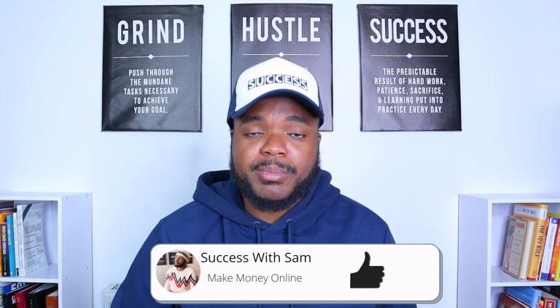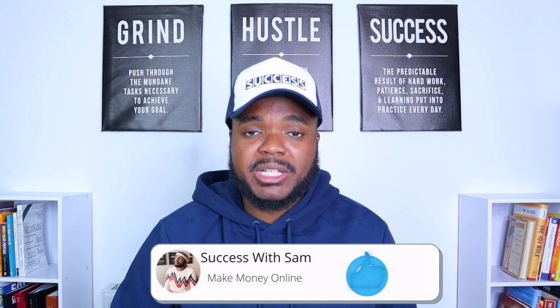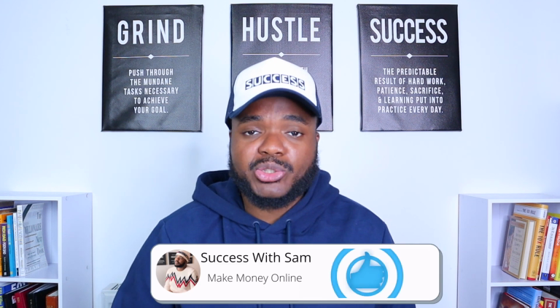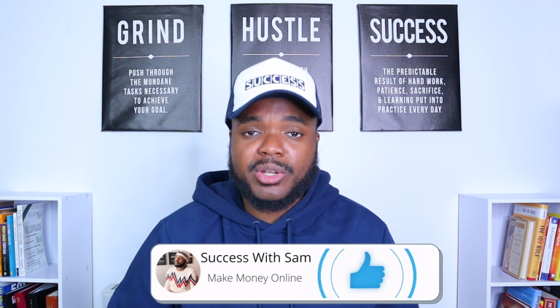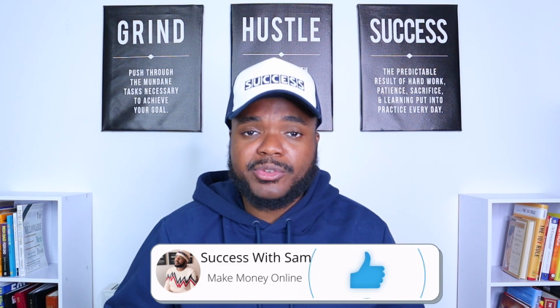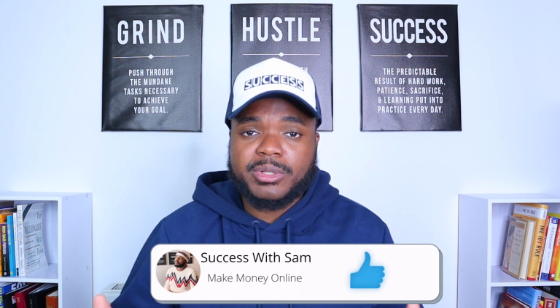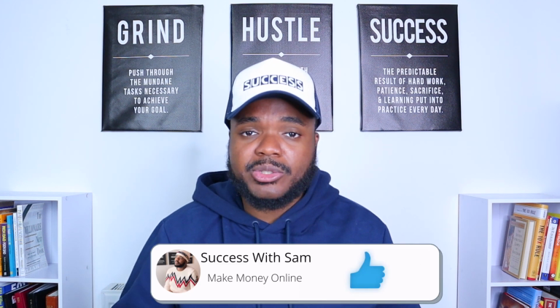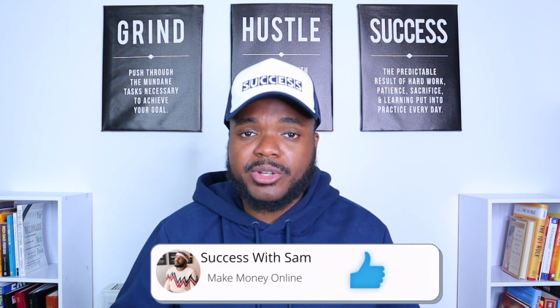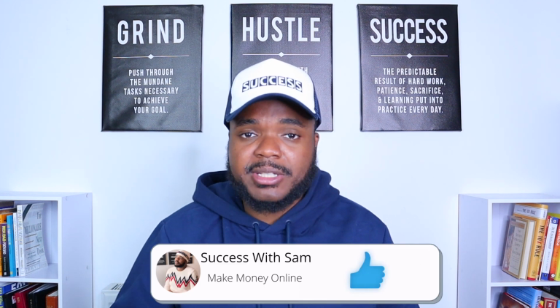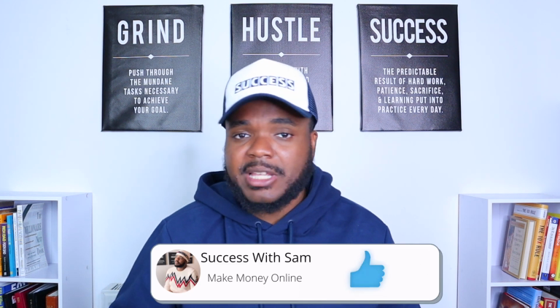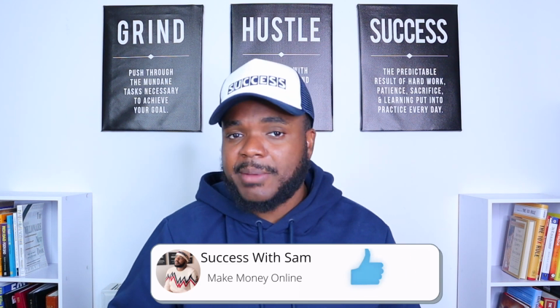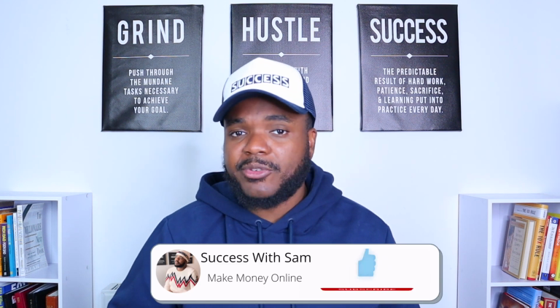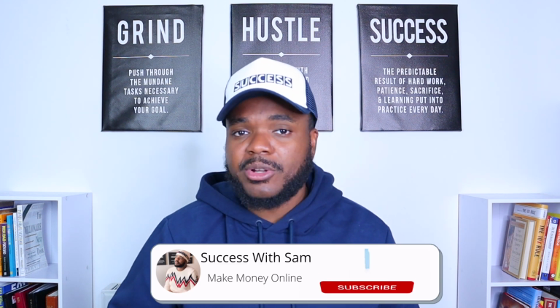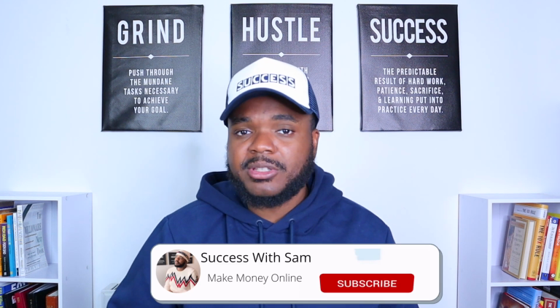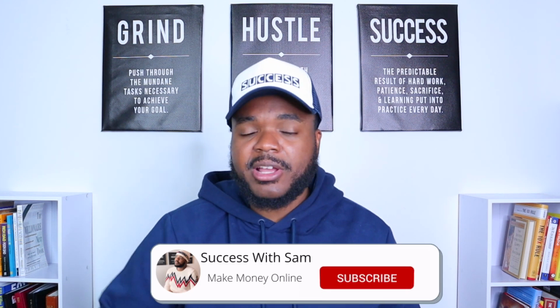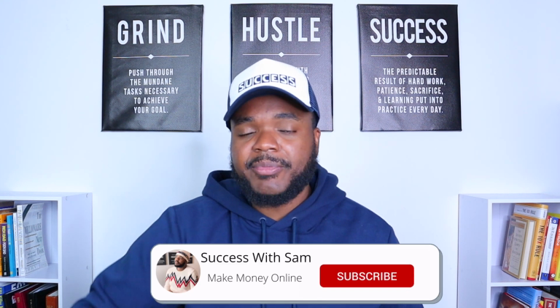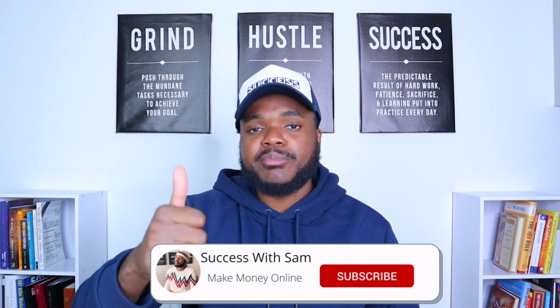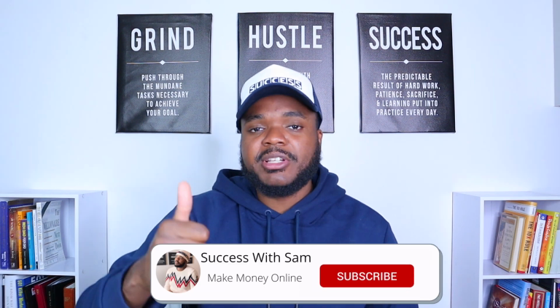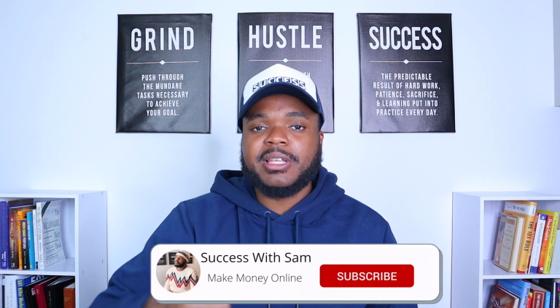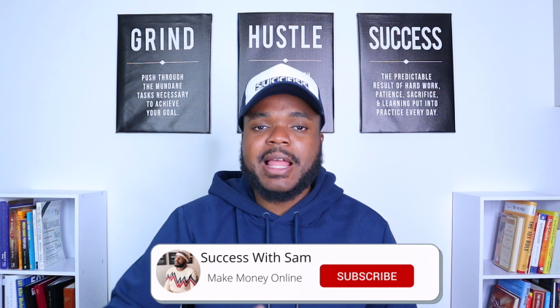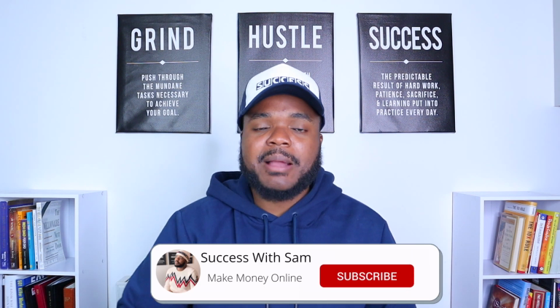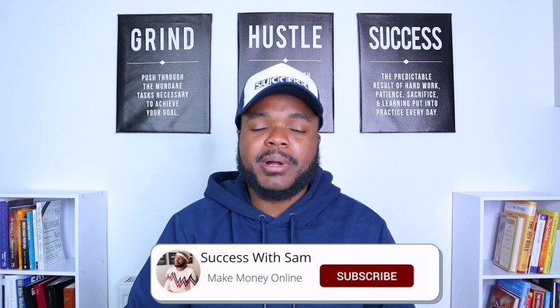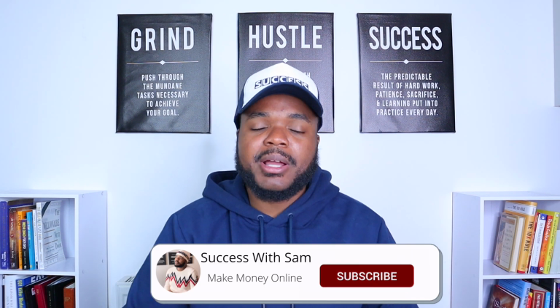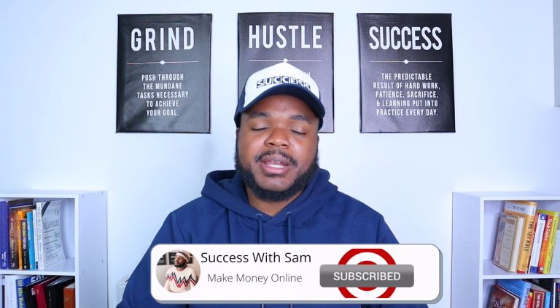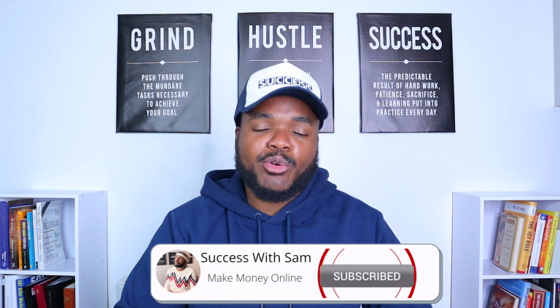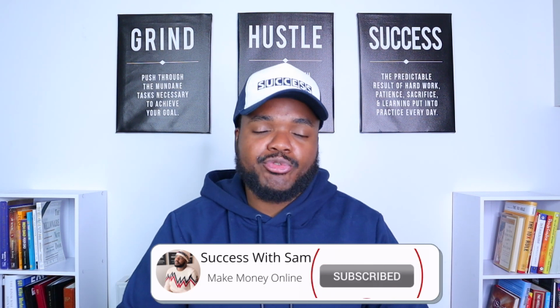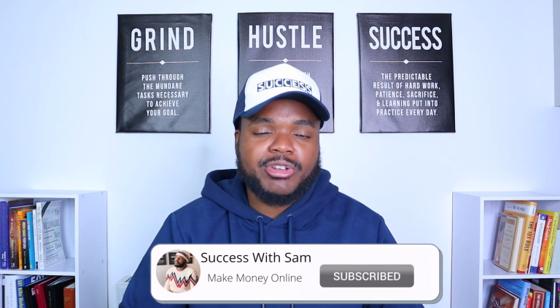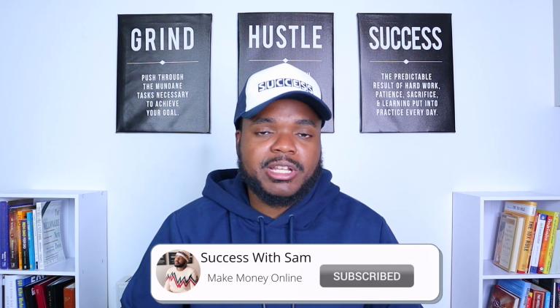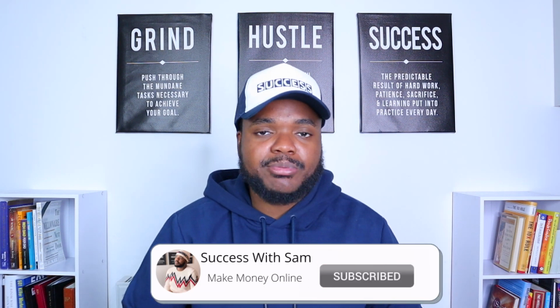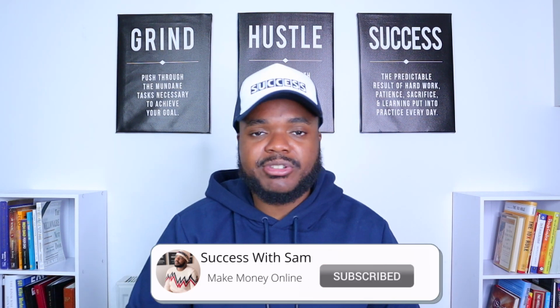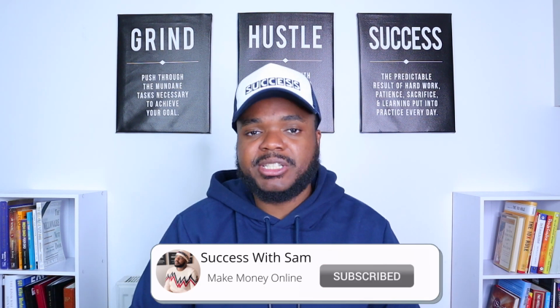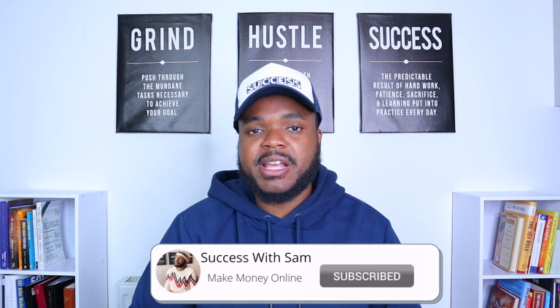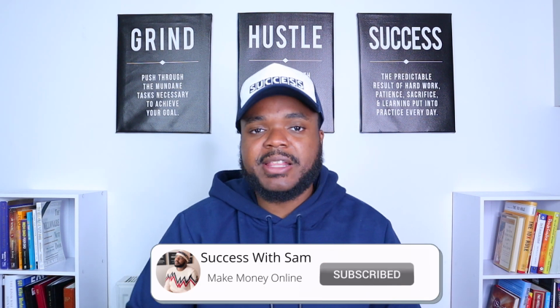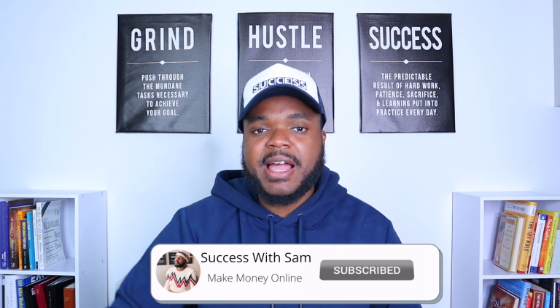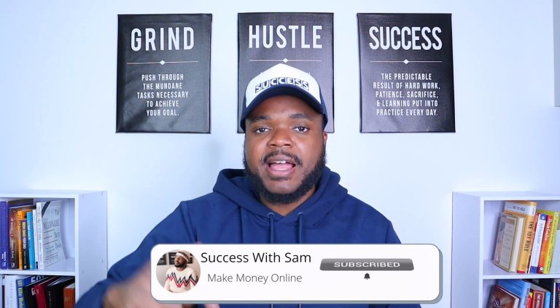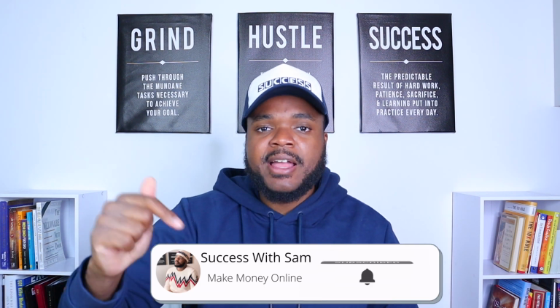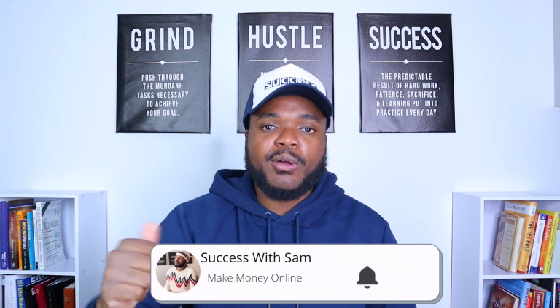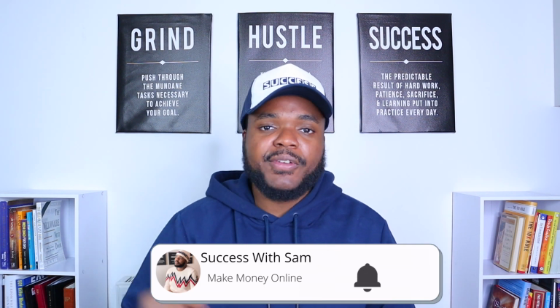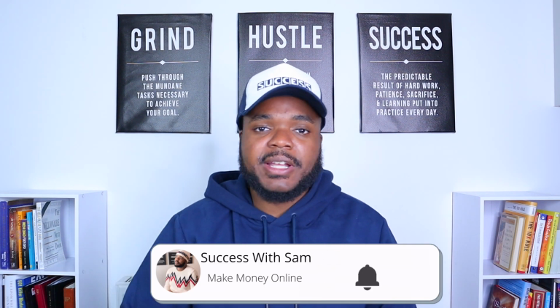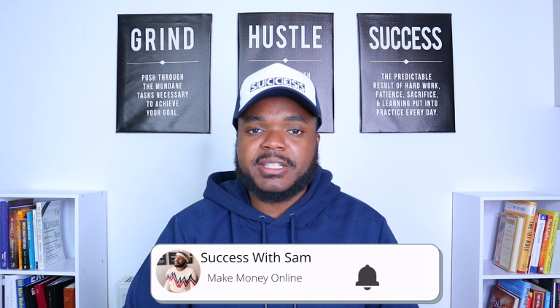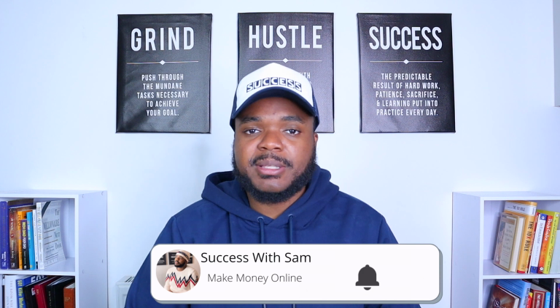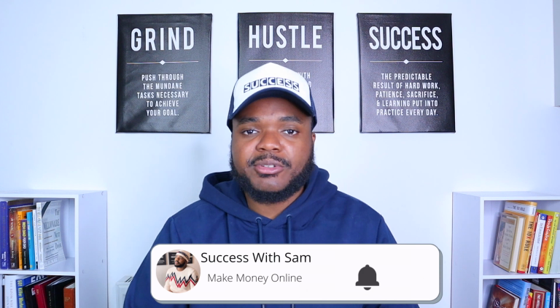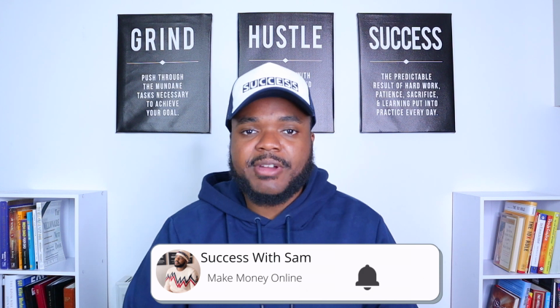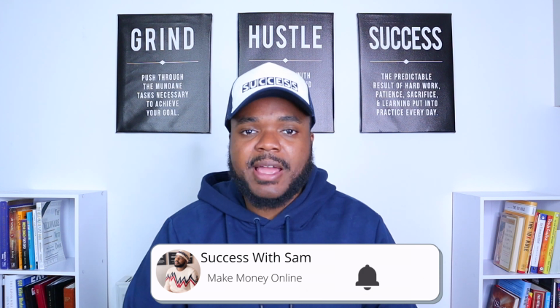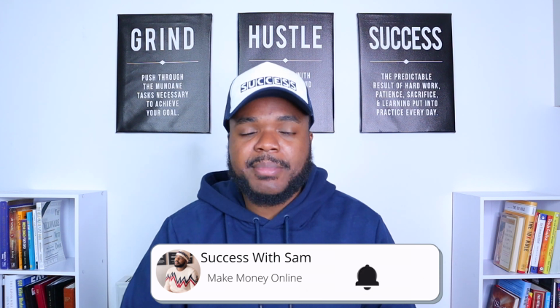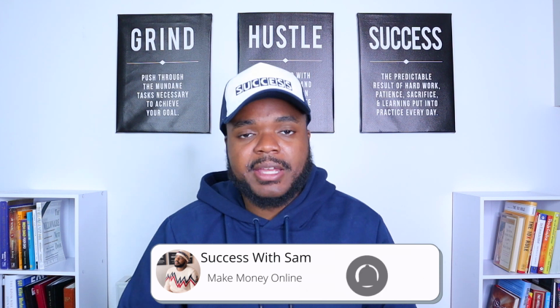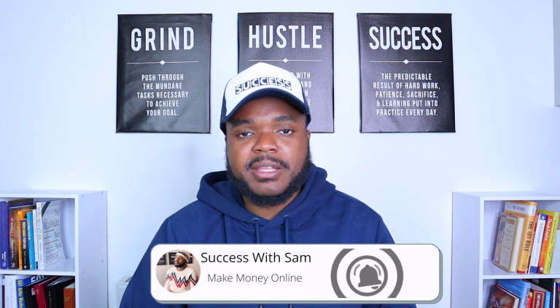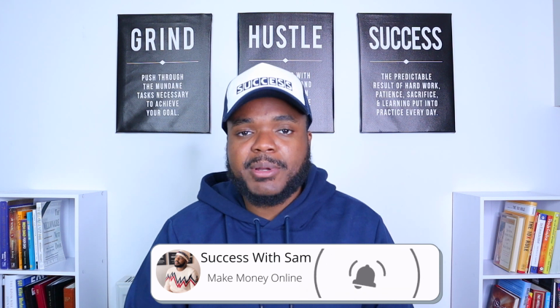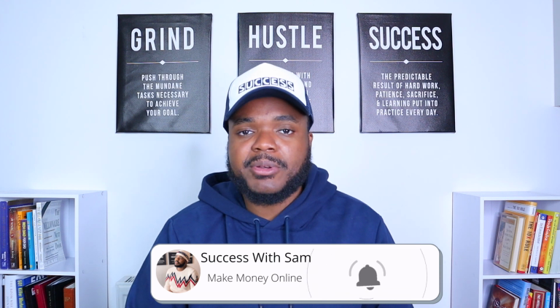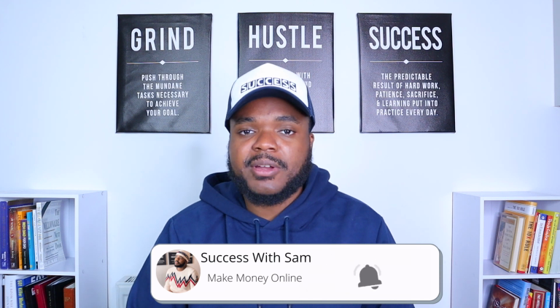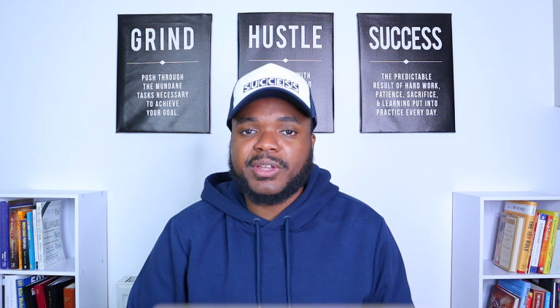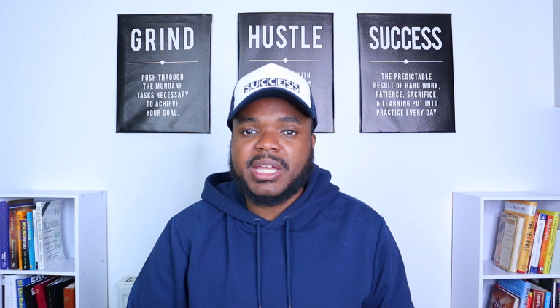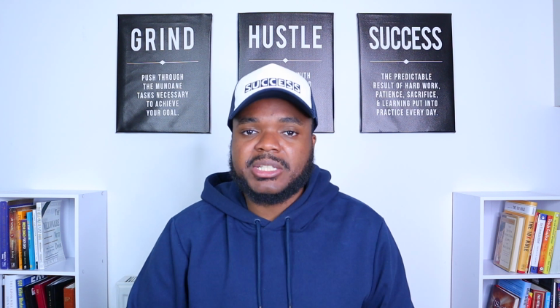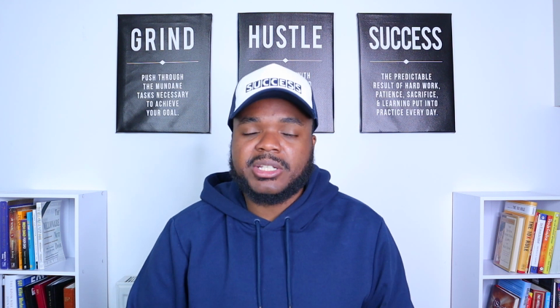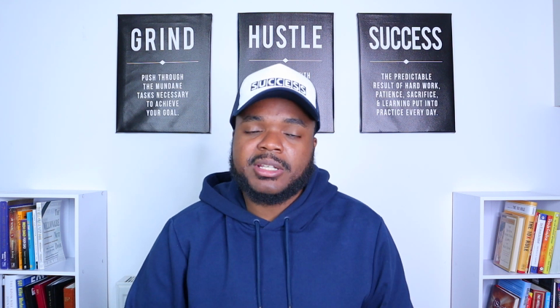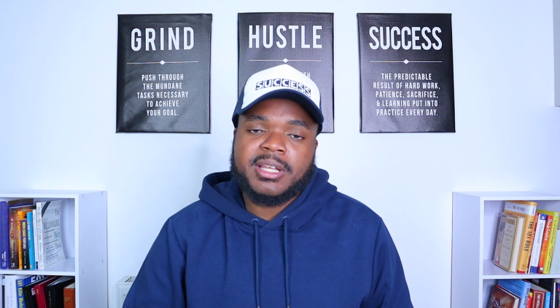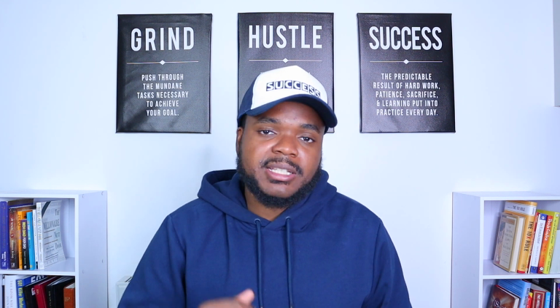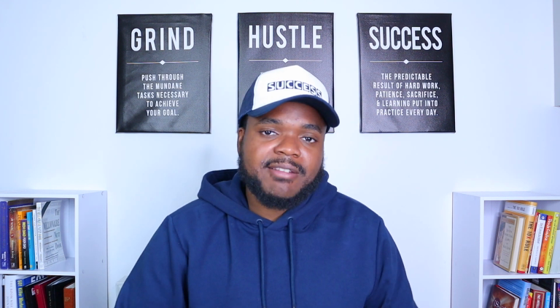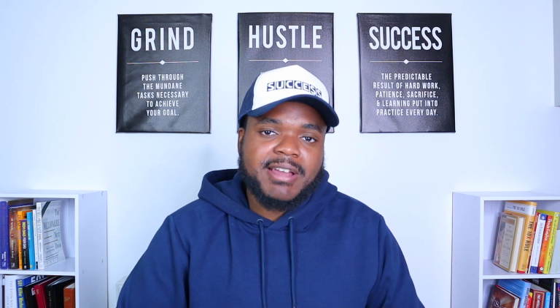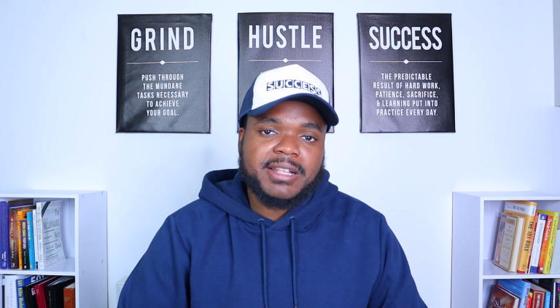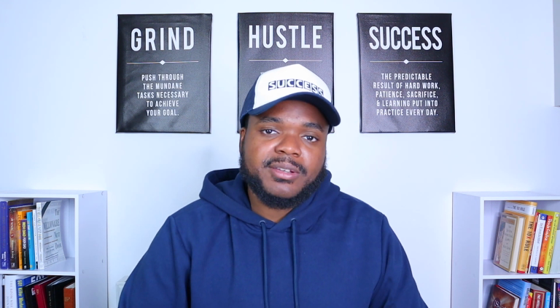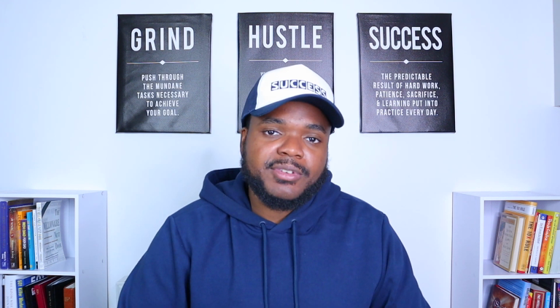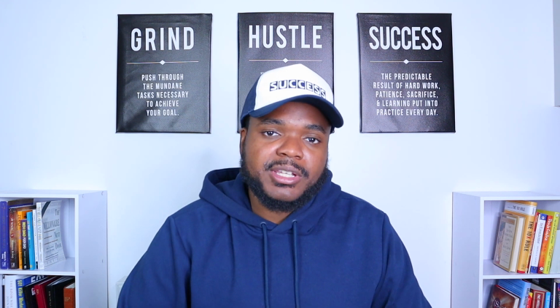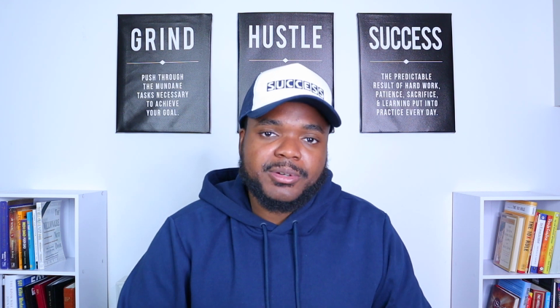If you enjoy this type of content, press the like button. Don't forget to subscribe and hit the bell notification. Let's get right into the video.